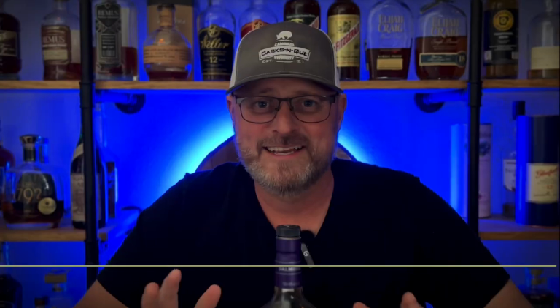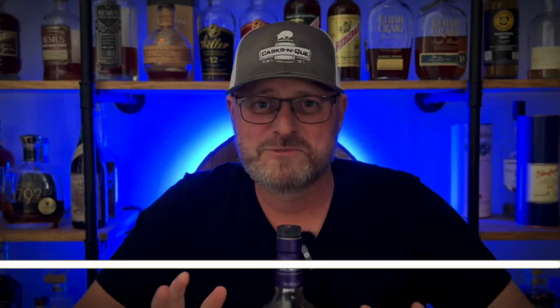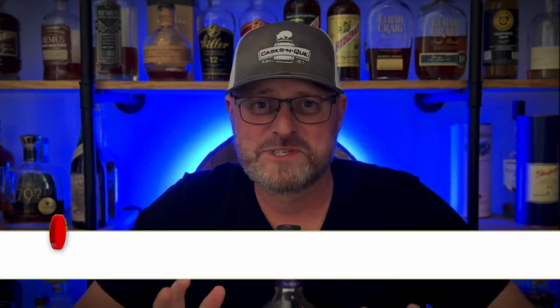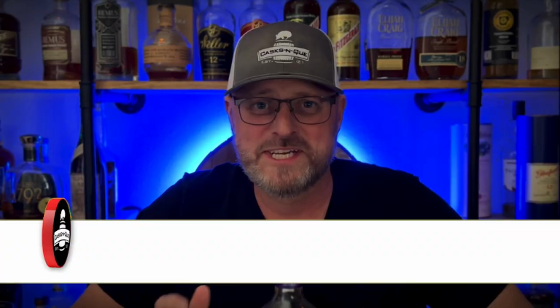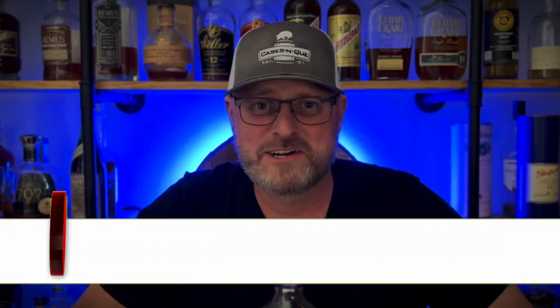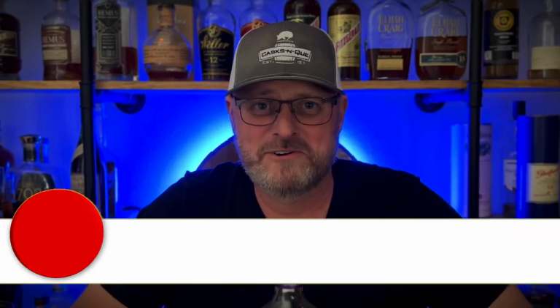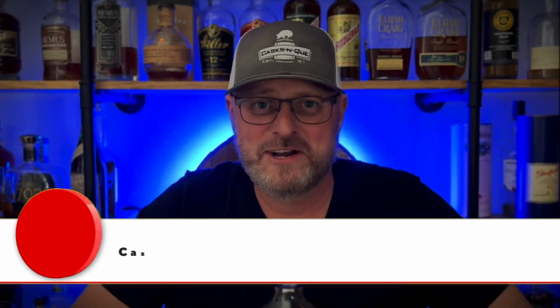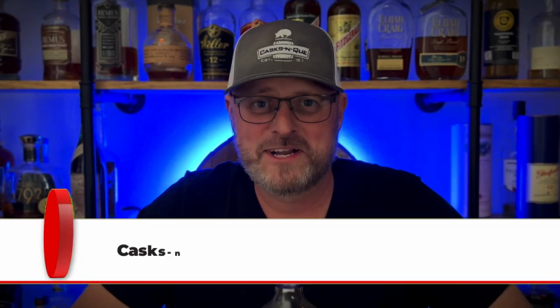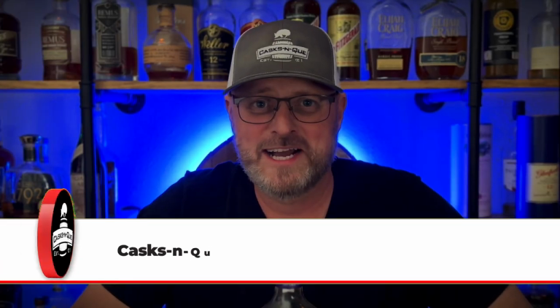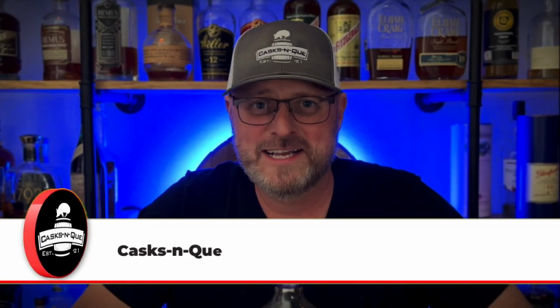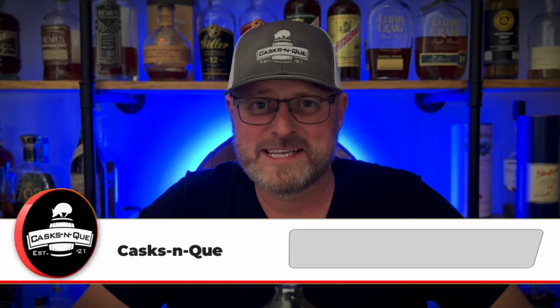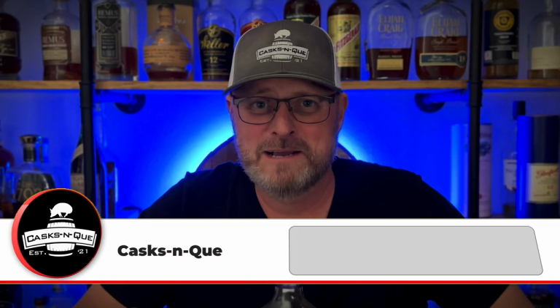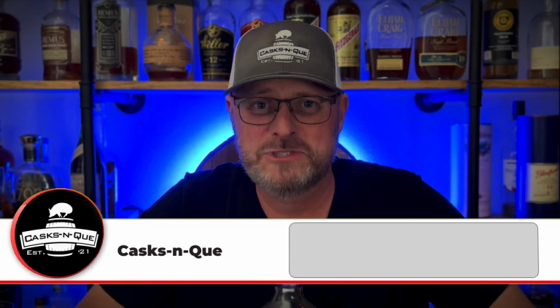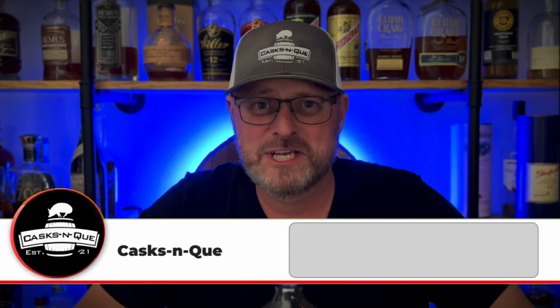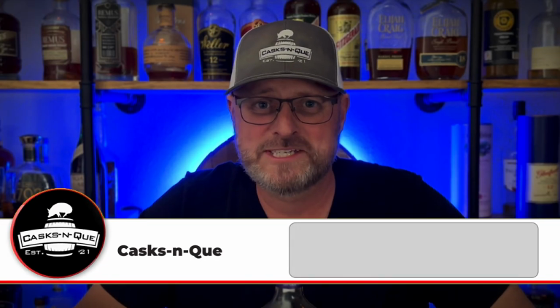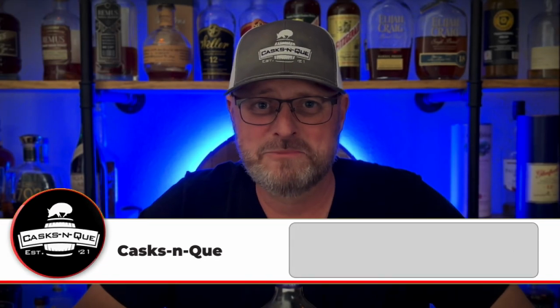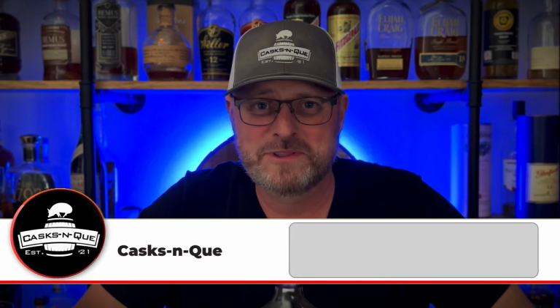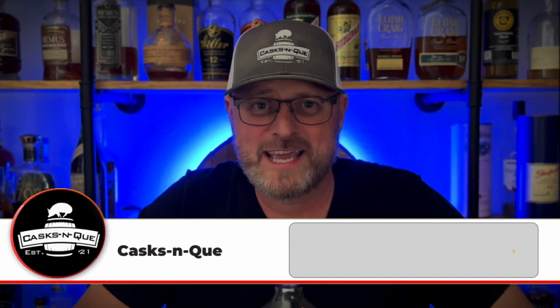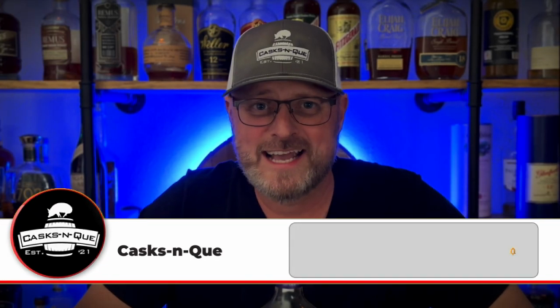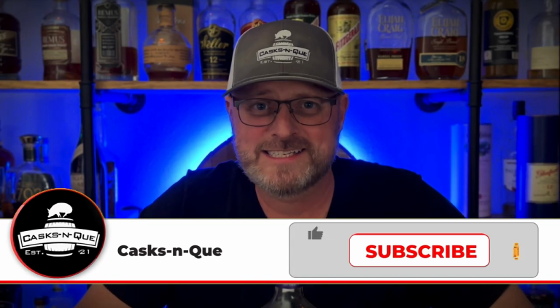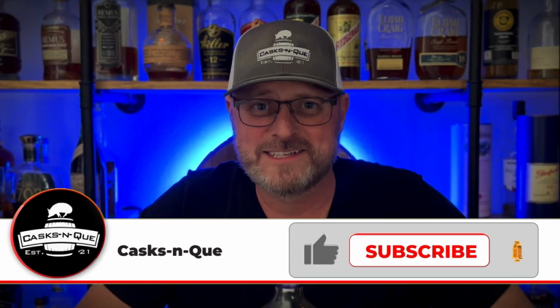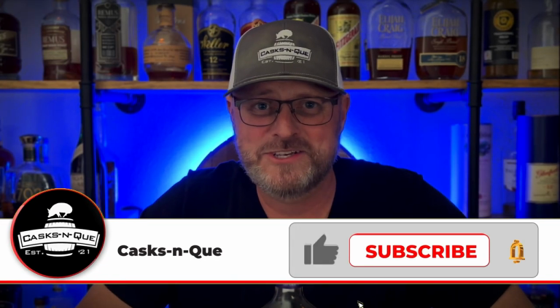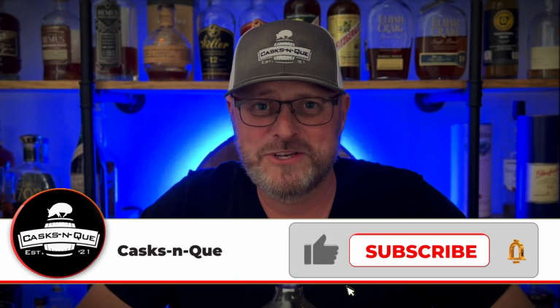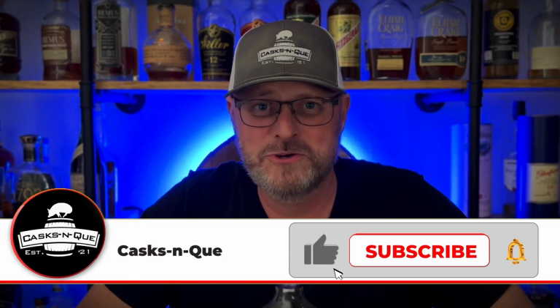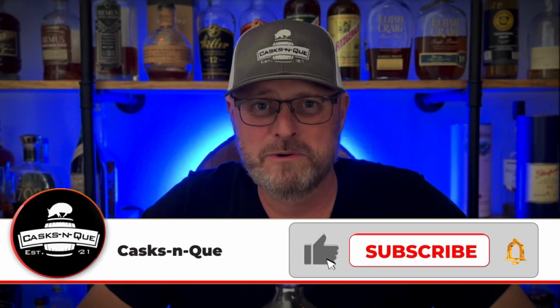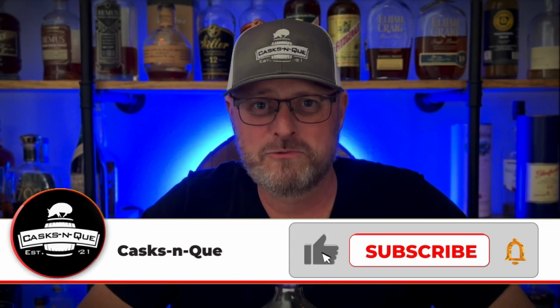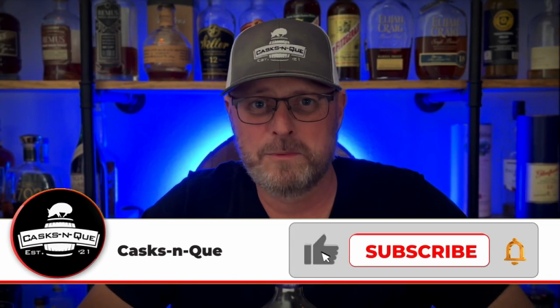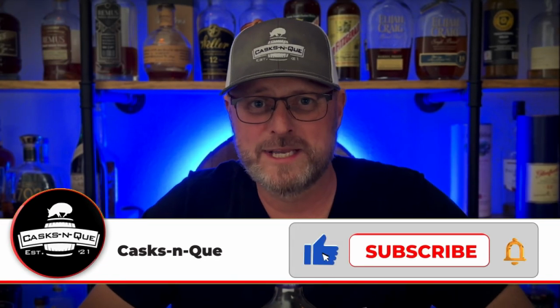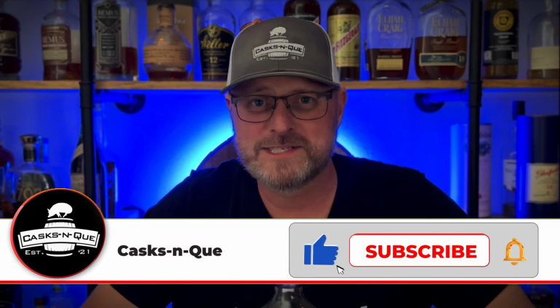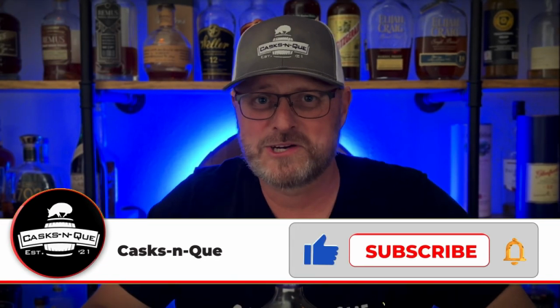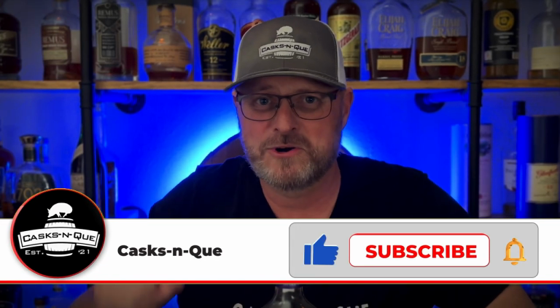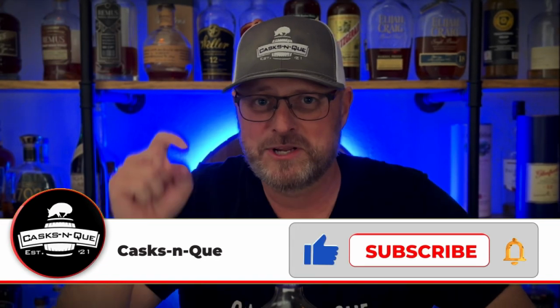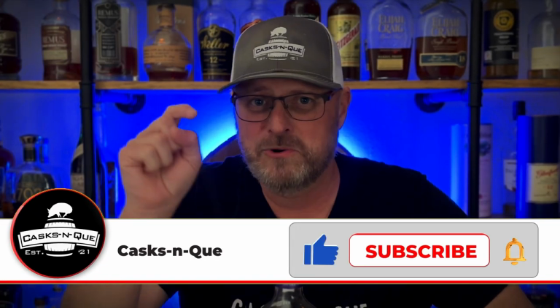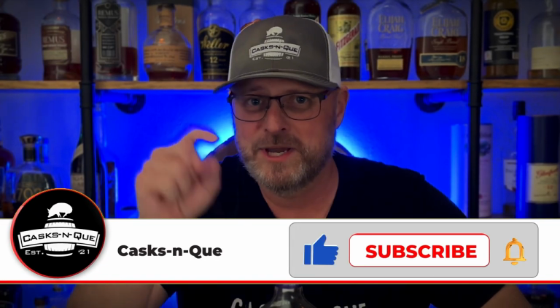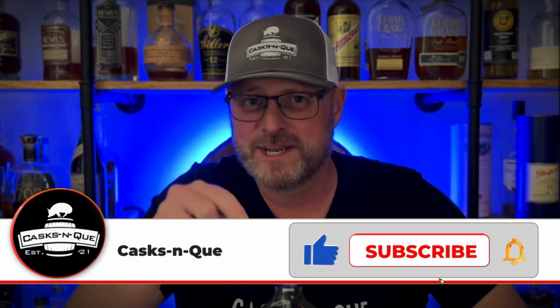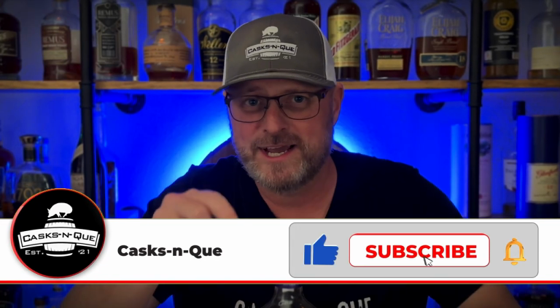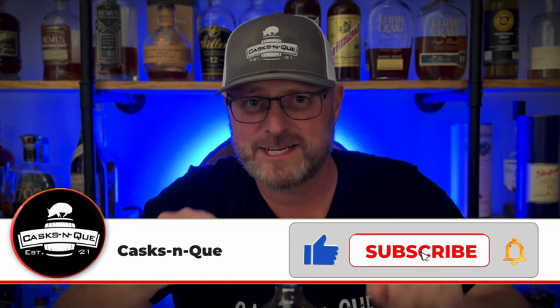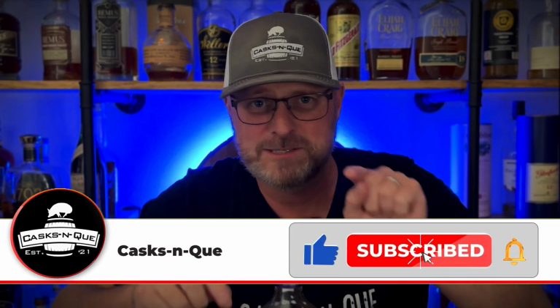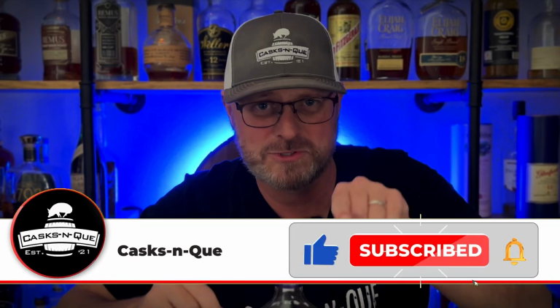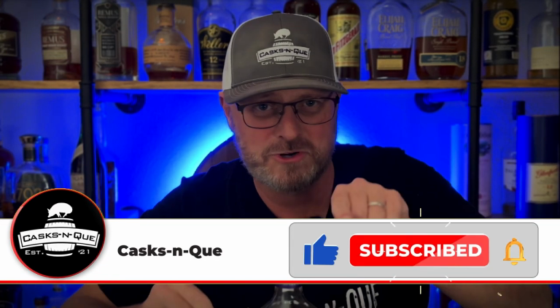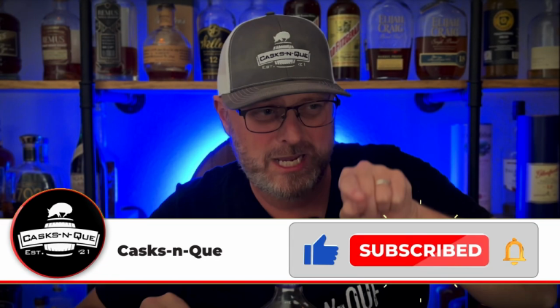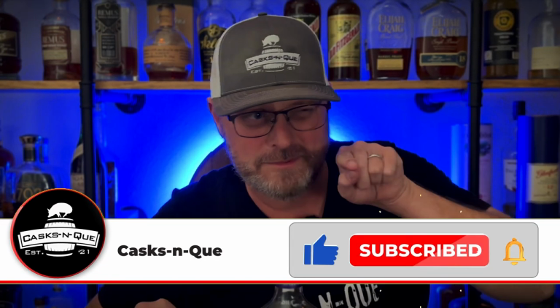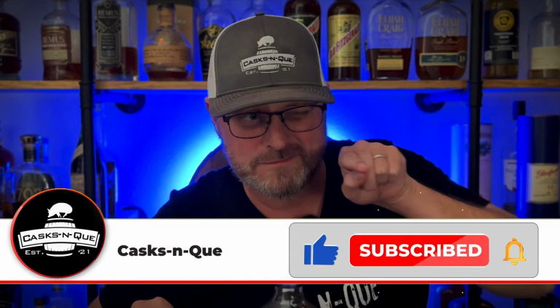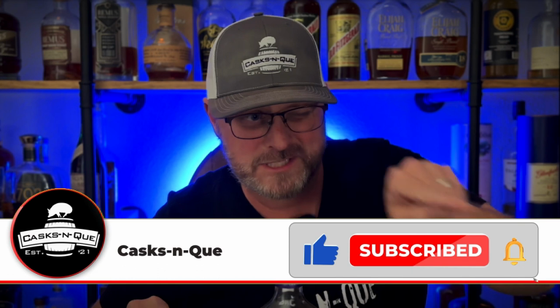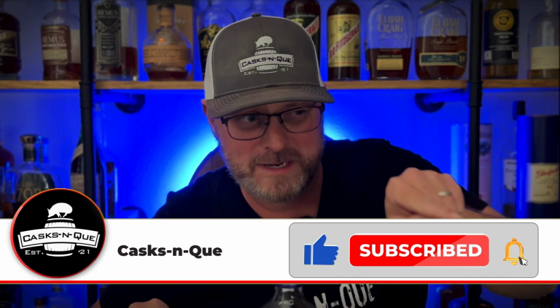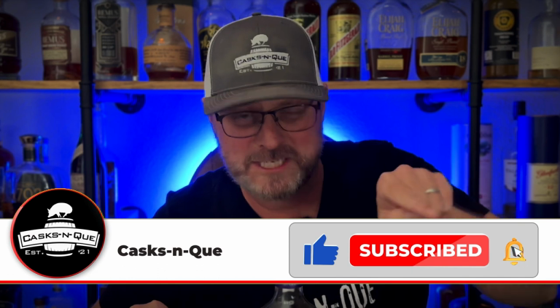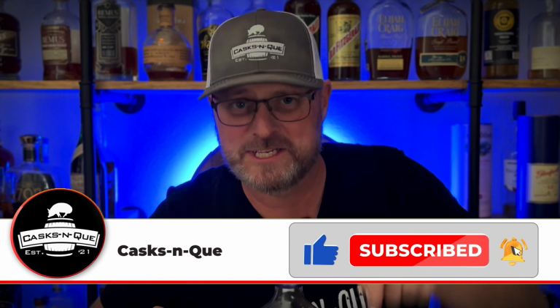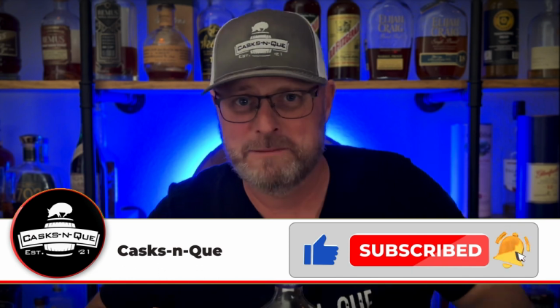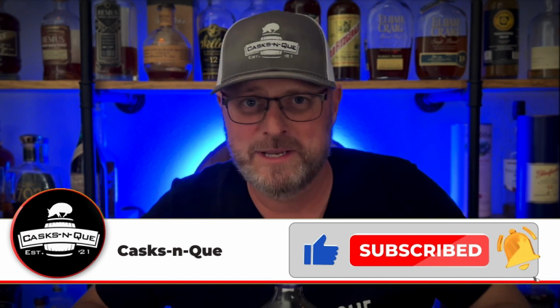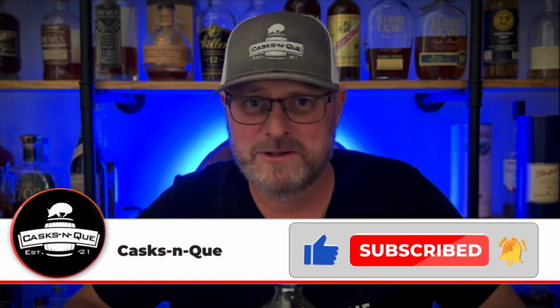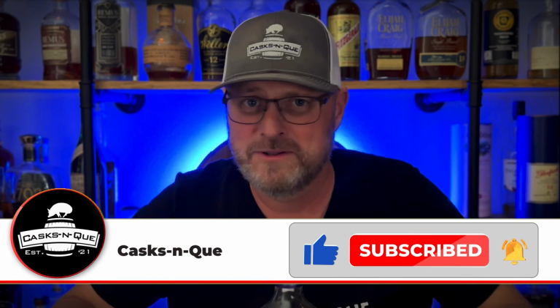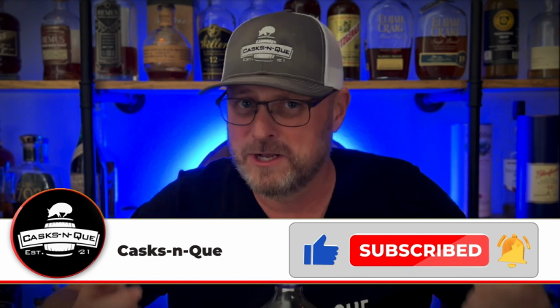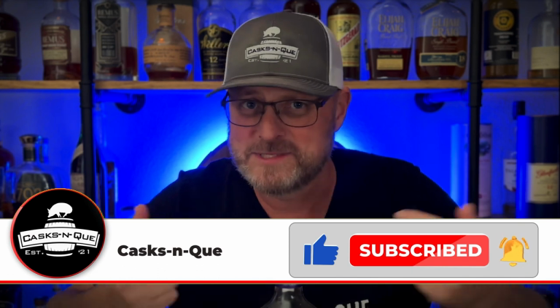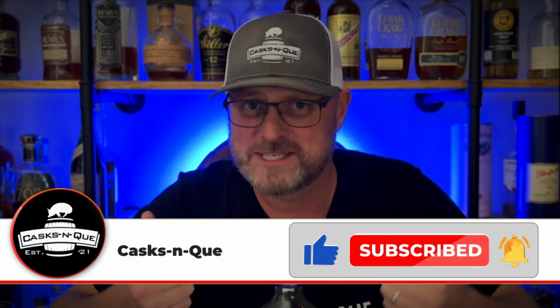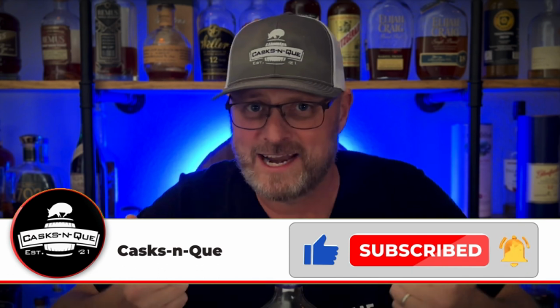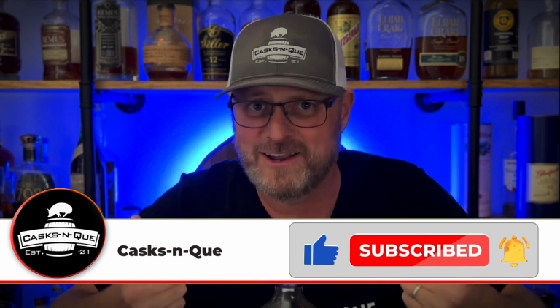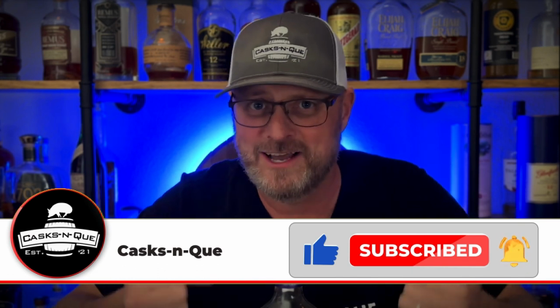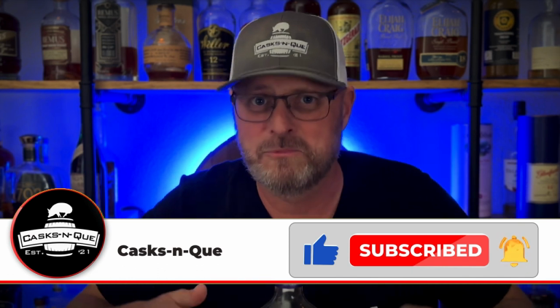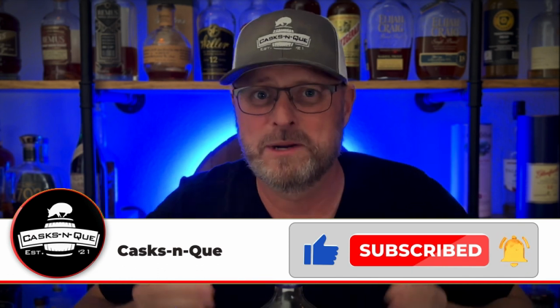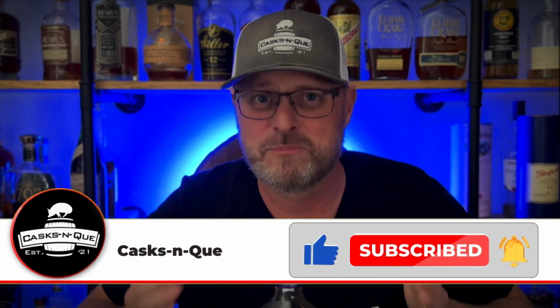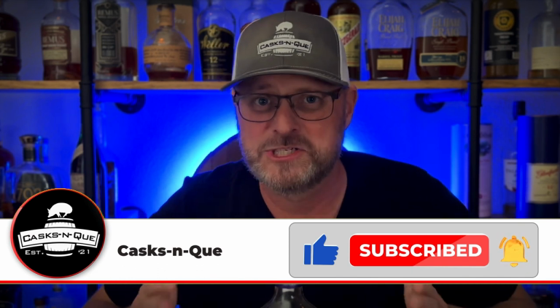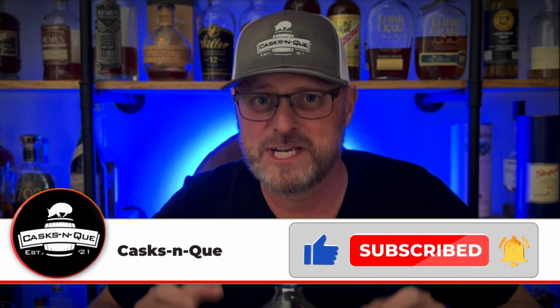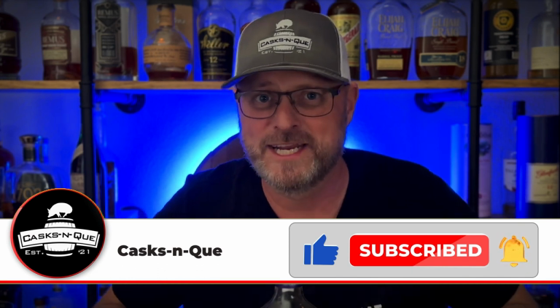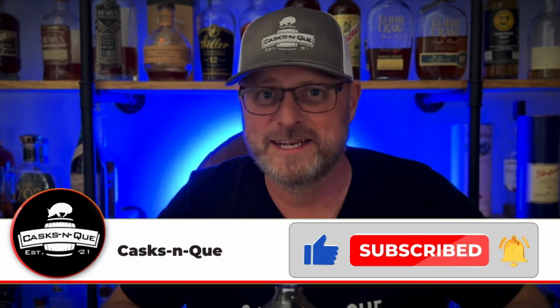Thanks for sticking around, guys. I'm Justin with Cask and Q. Before we get started, go ahead and like, subscribe, and smash that bell. Helps us out a lot. We appreciate it.